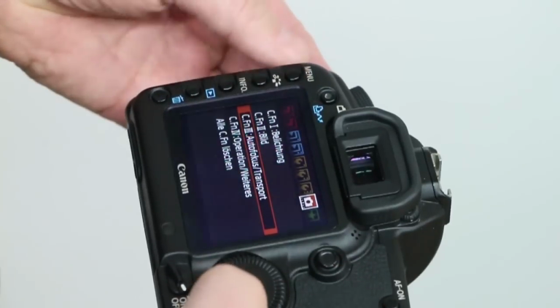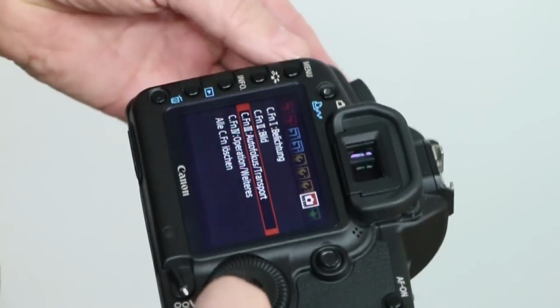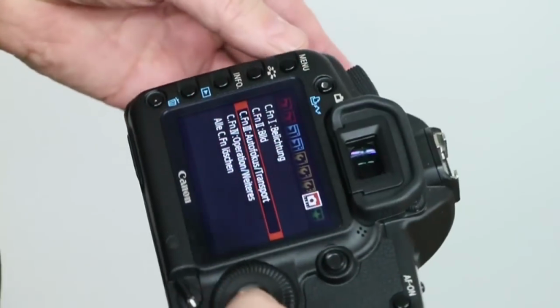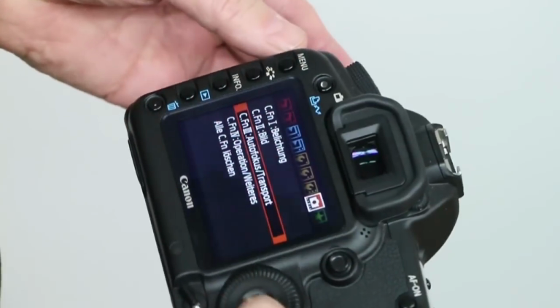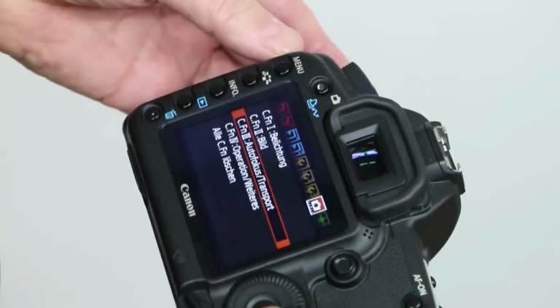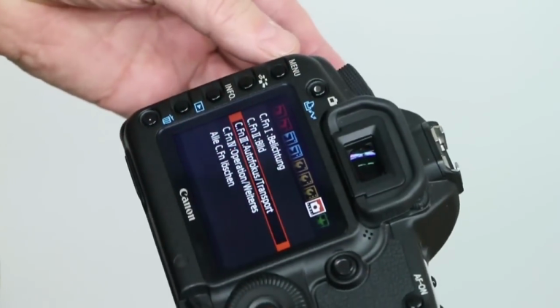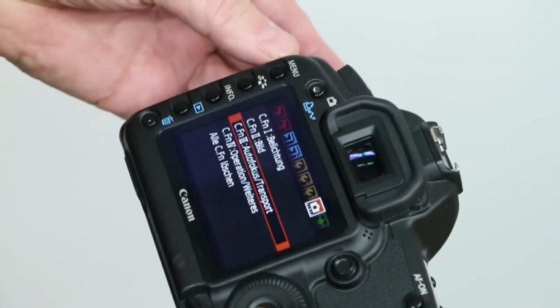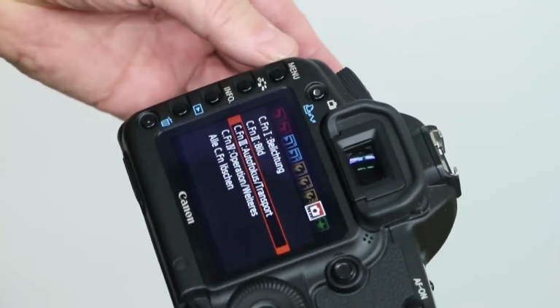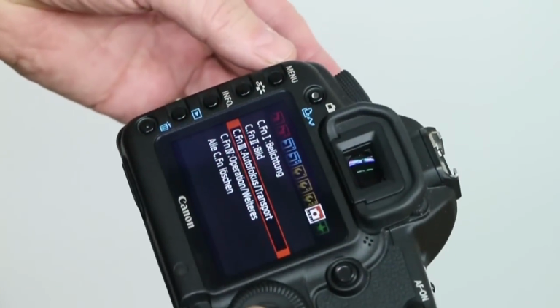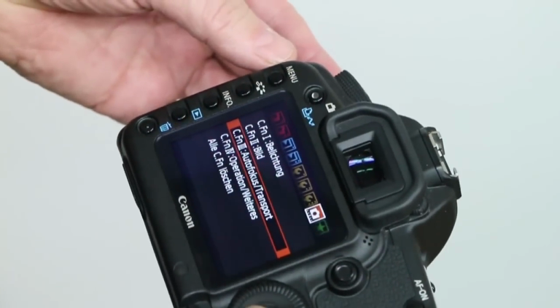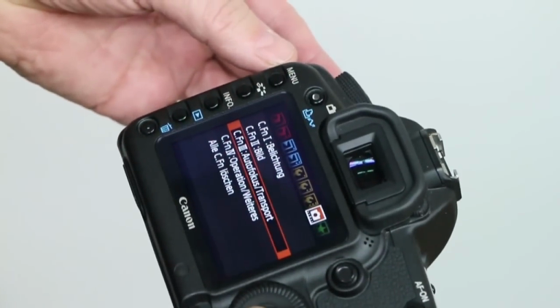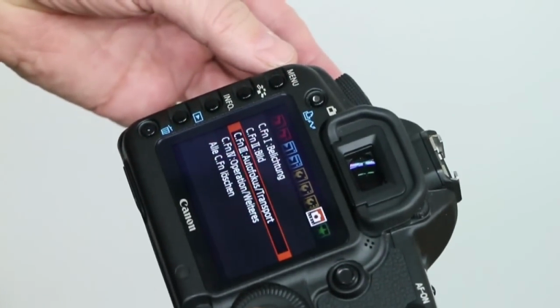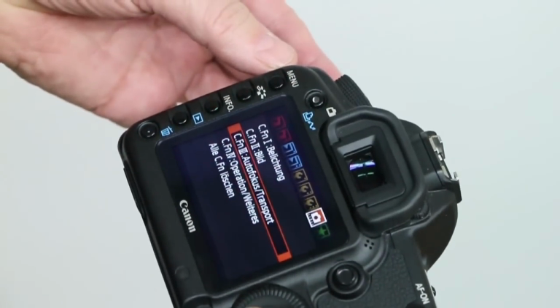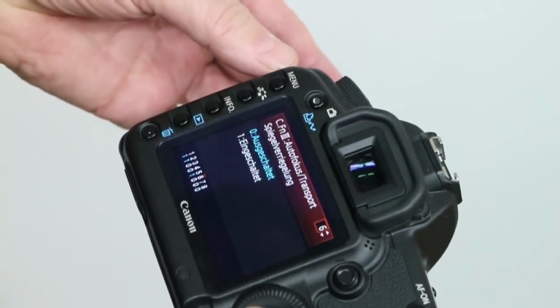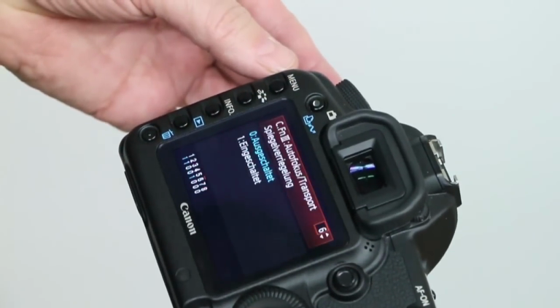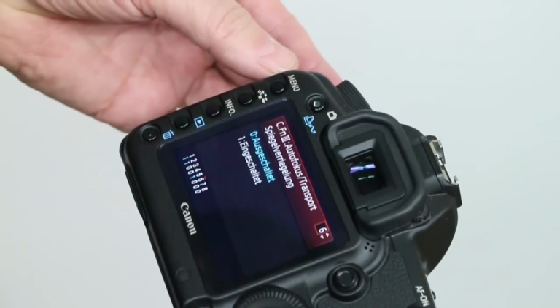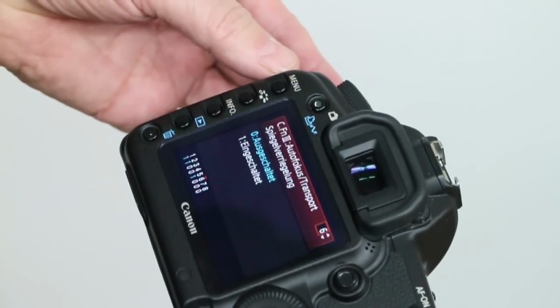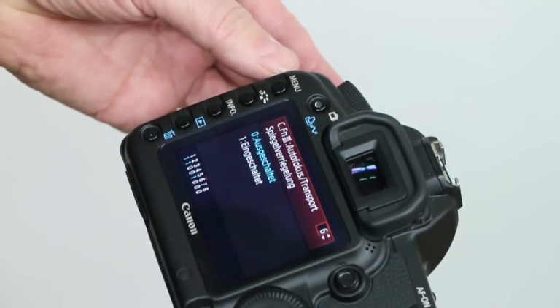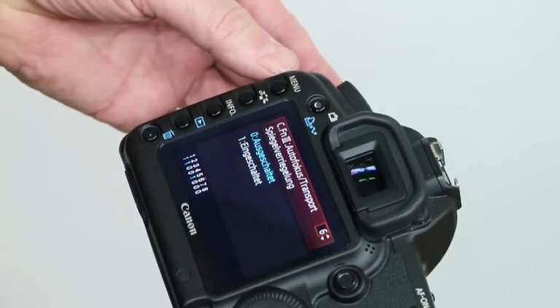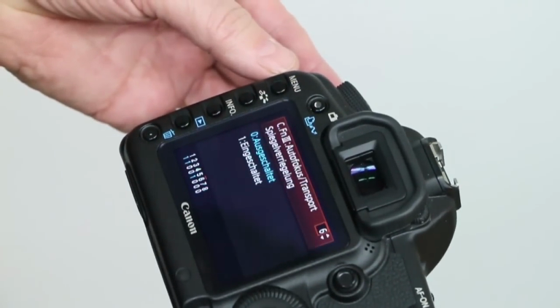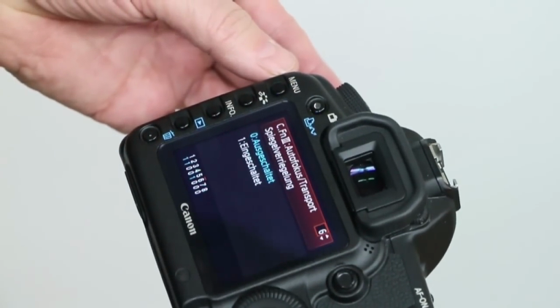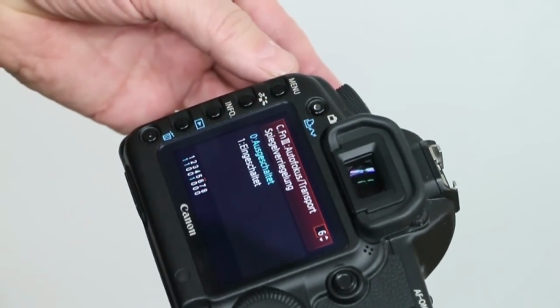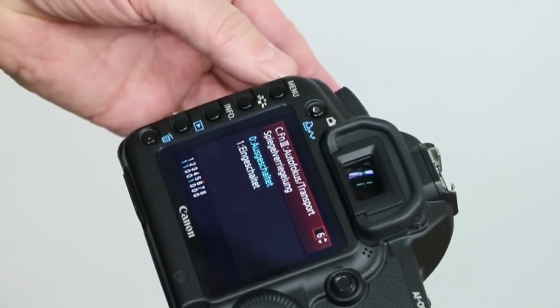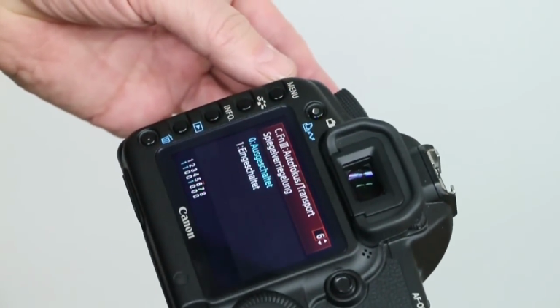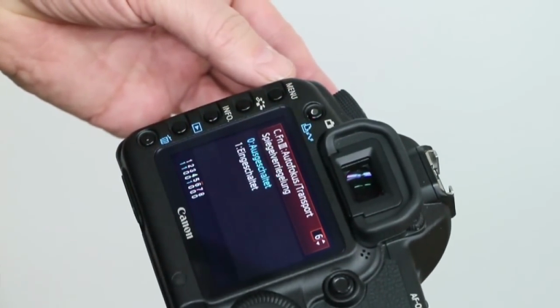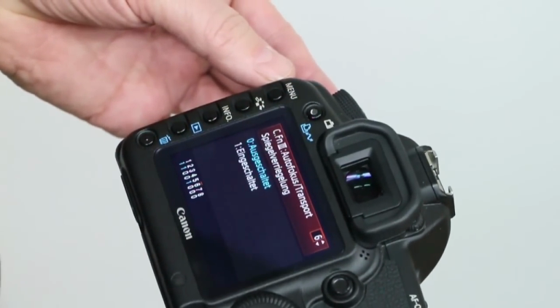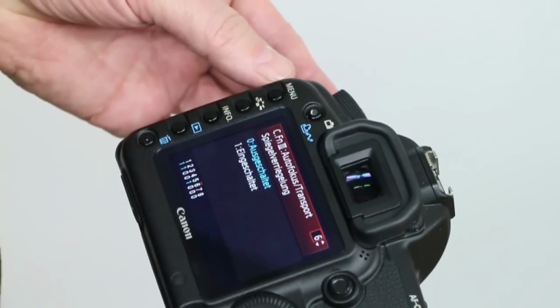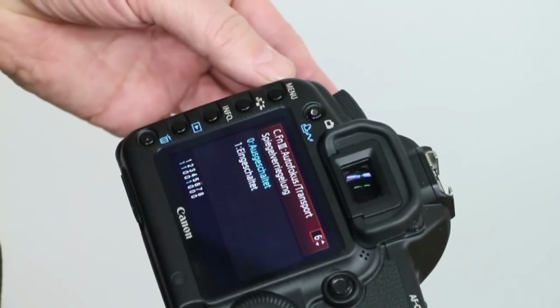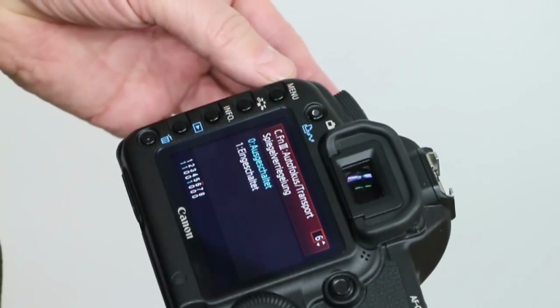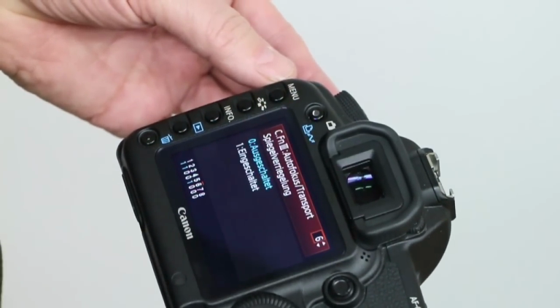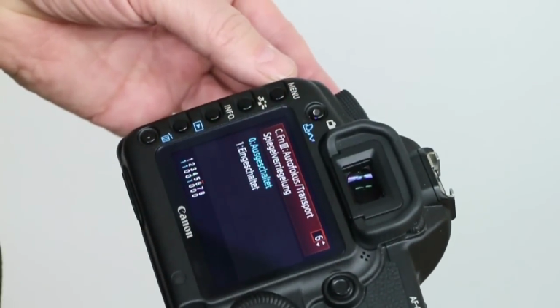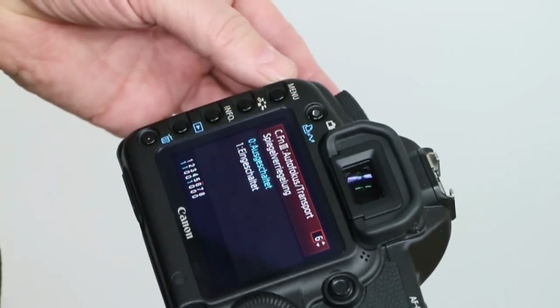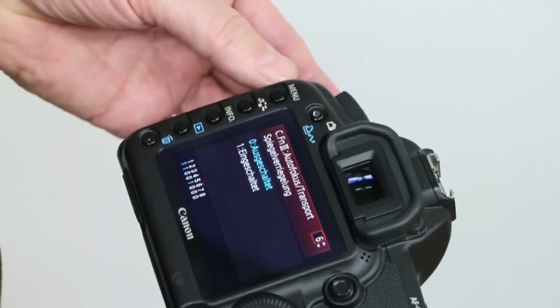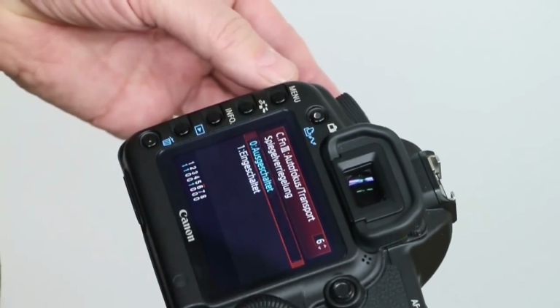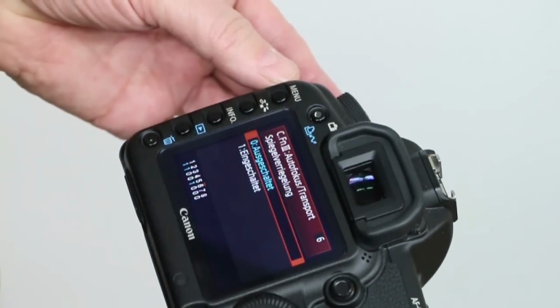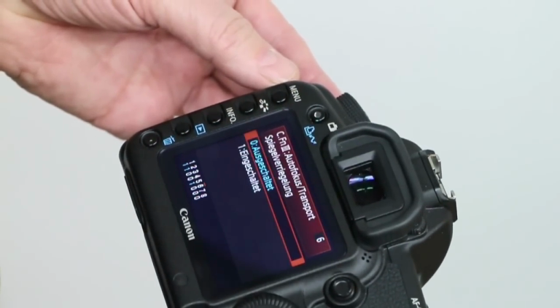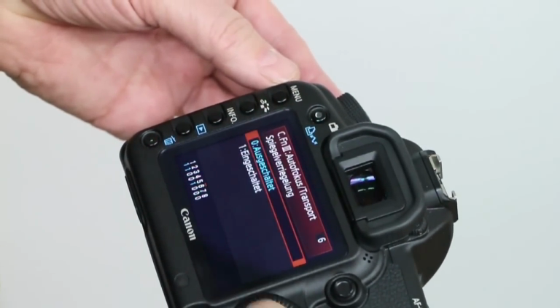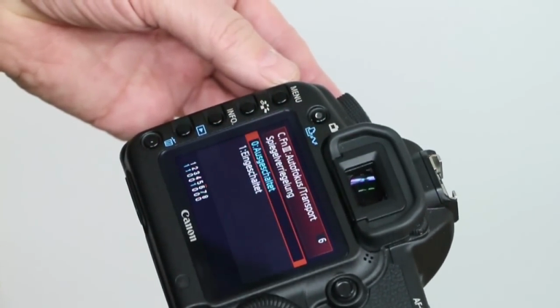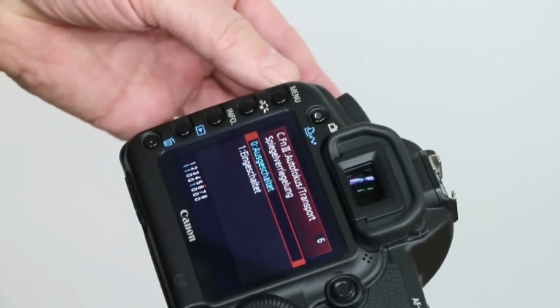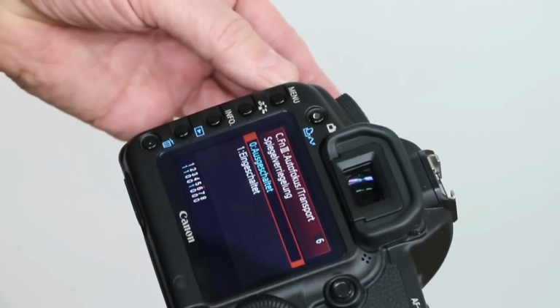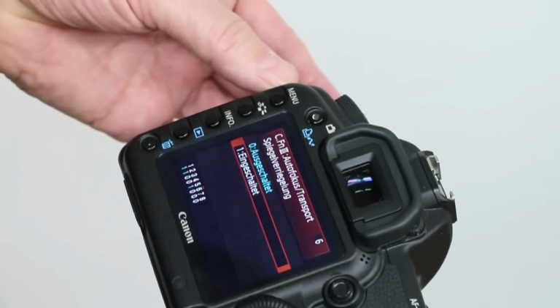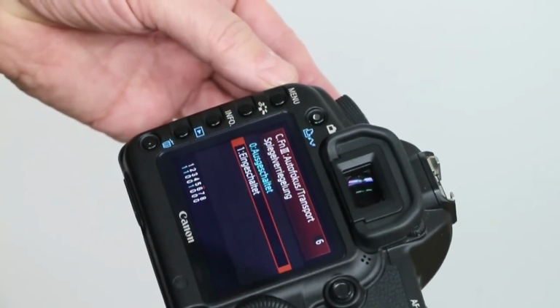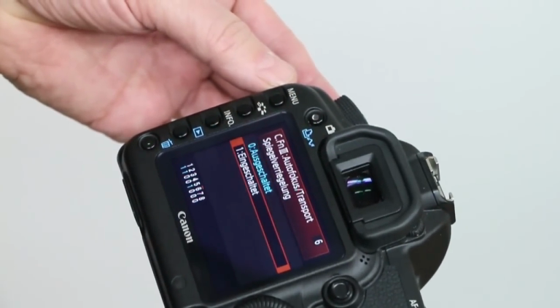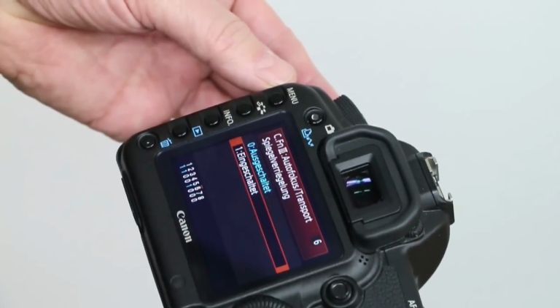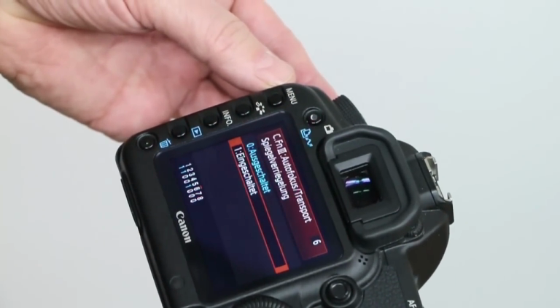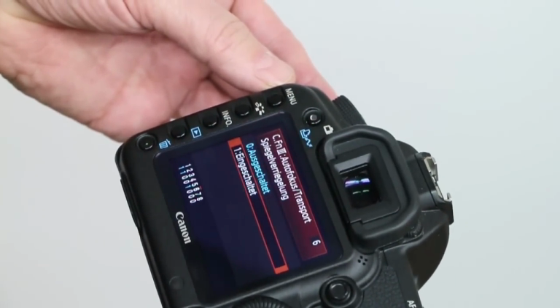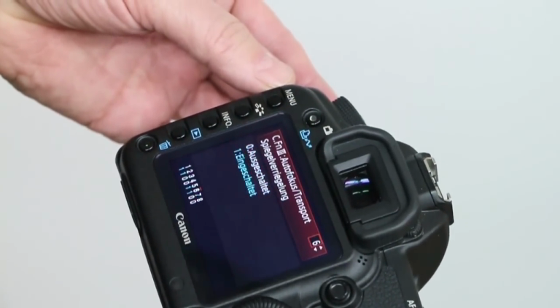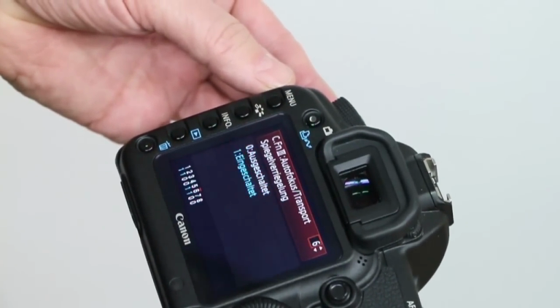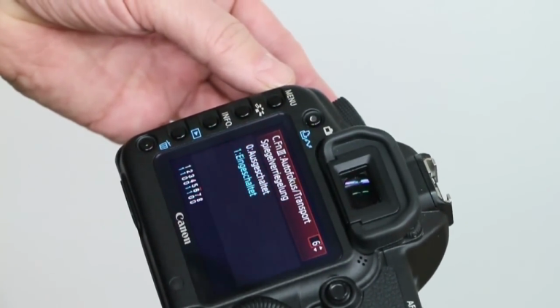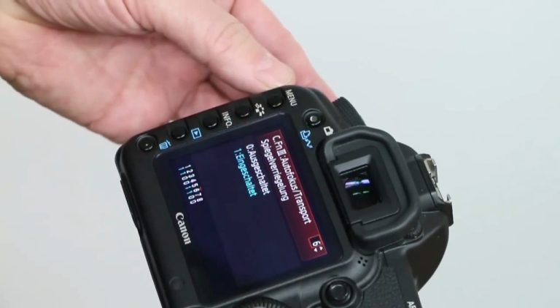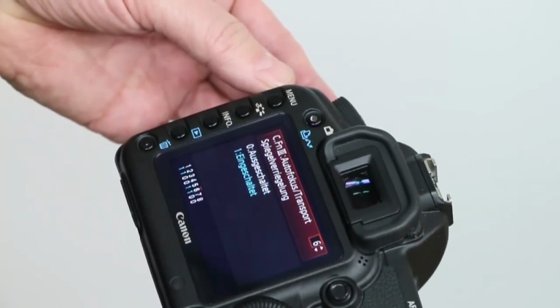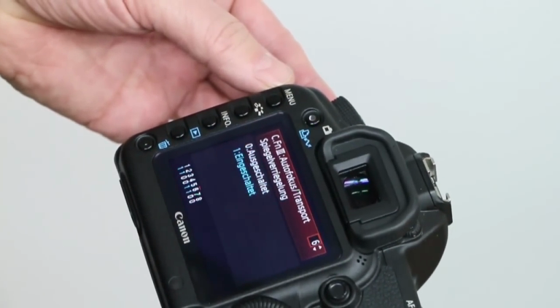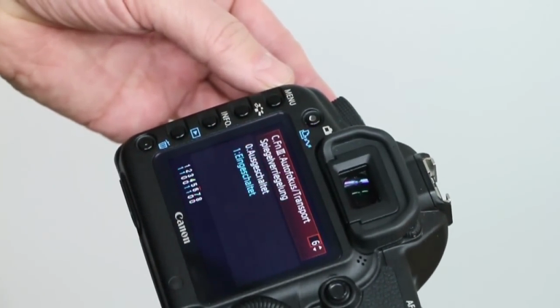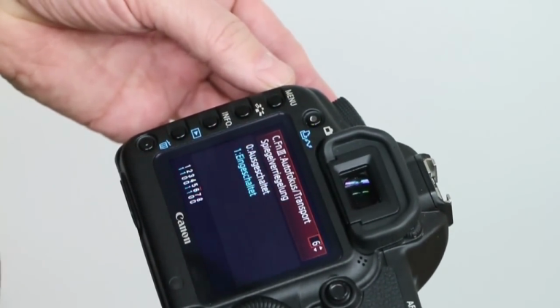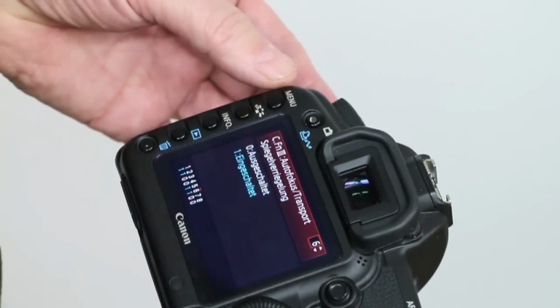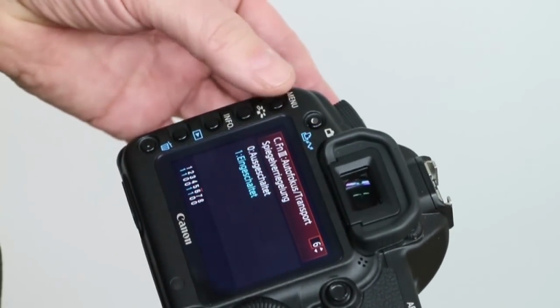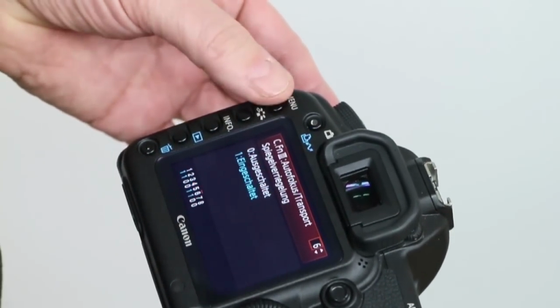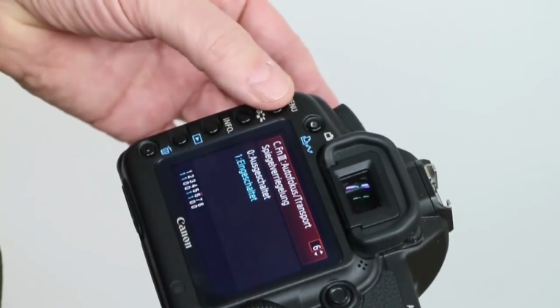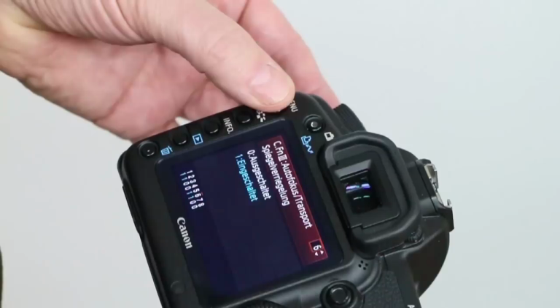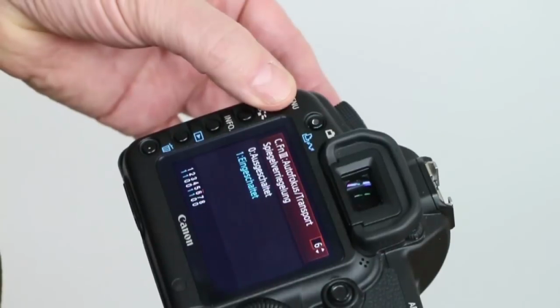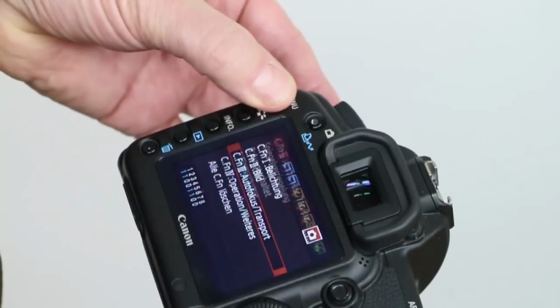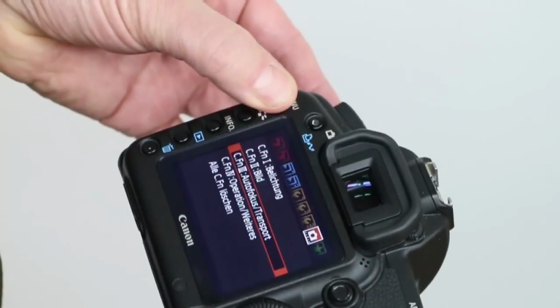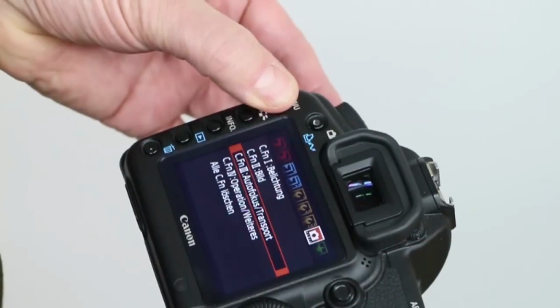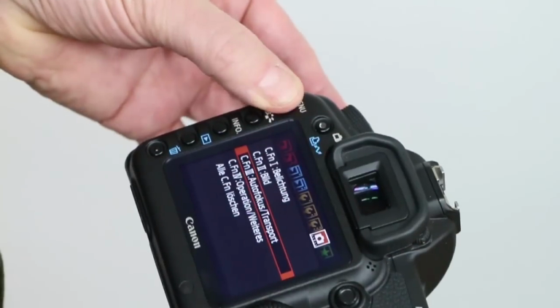First, switch your camera on. Activate the mirror lock-up, so when you press the exposure button, at first only the mirror goes up and the shutter does not open.